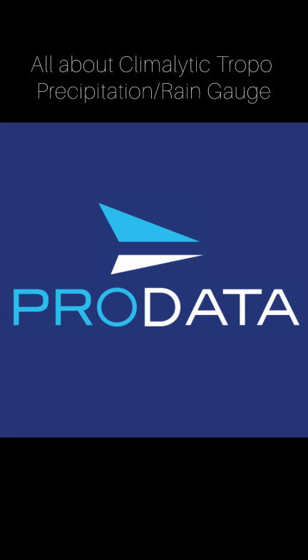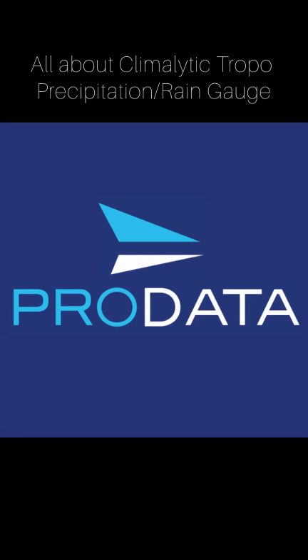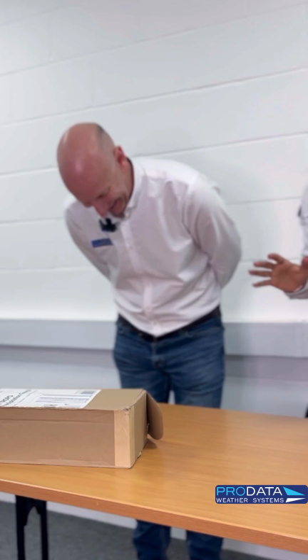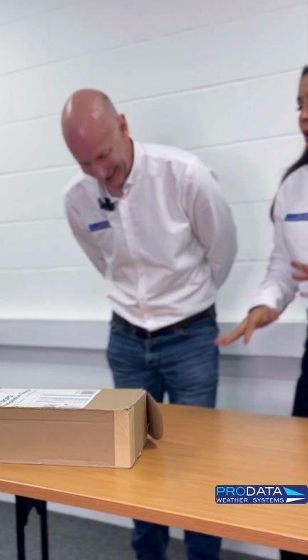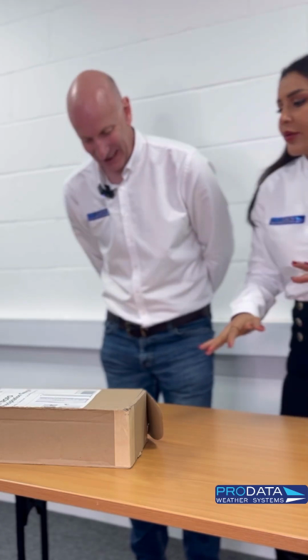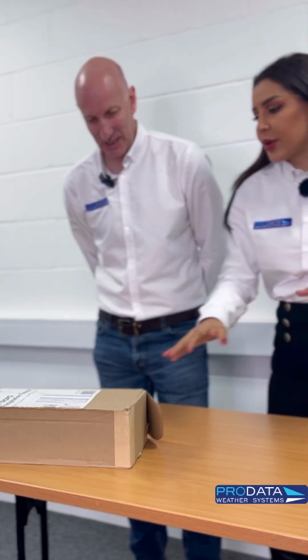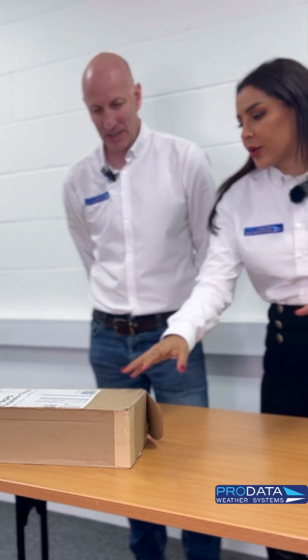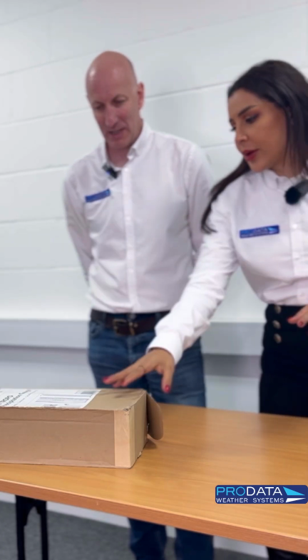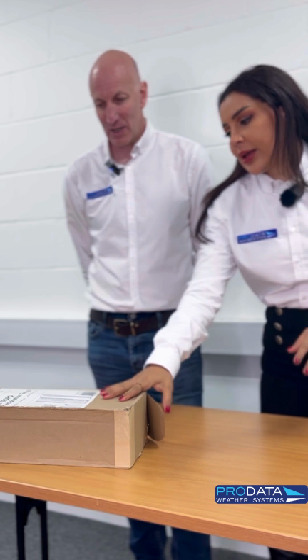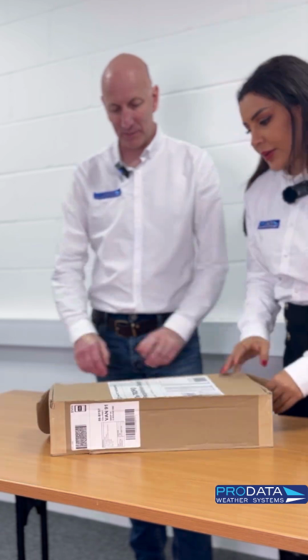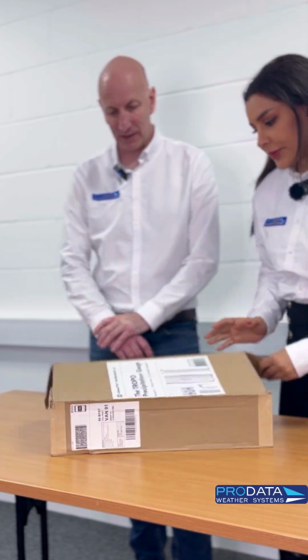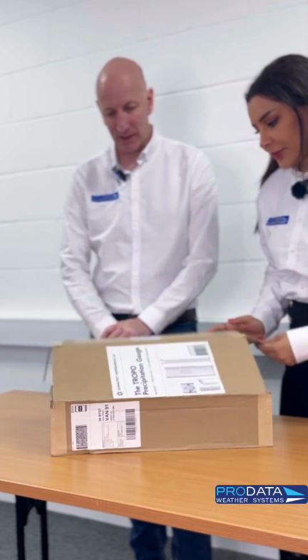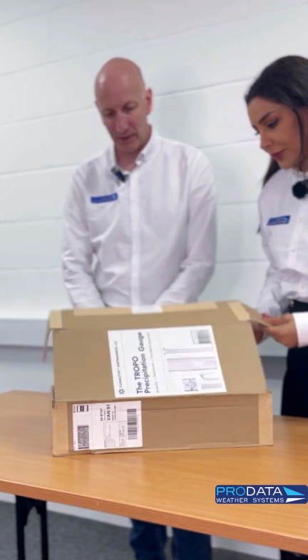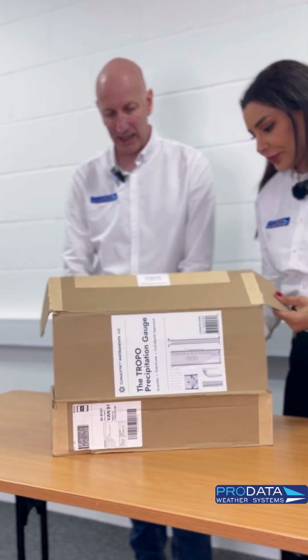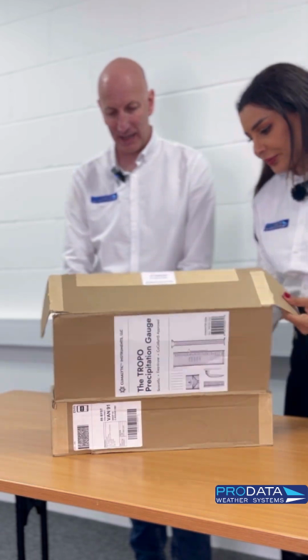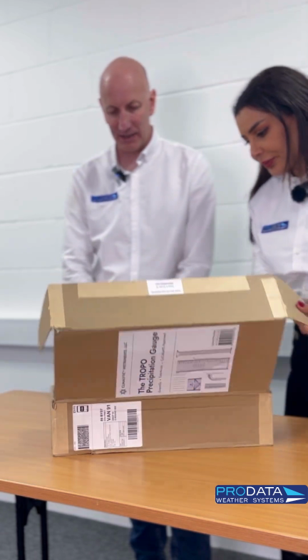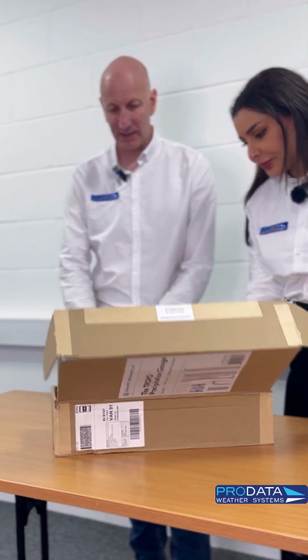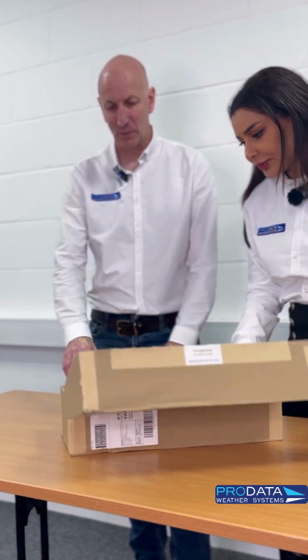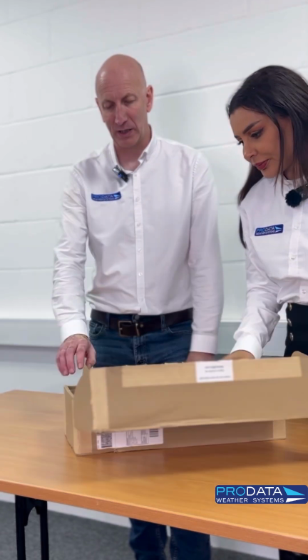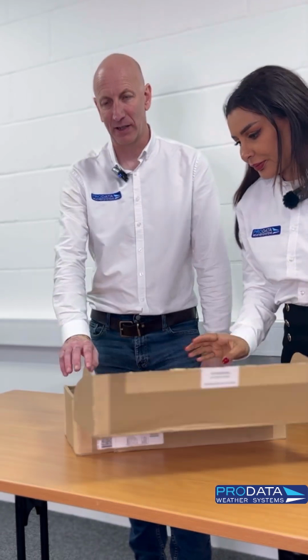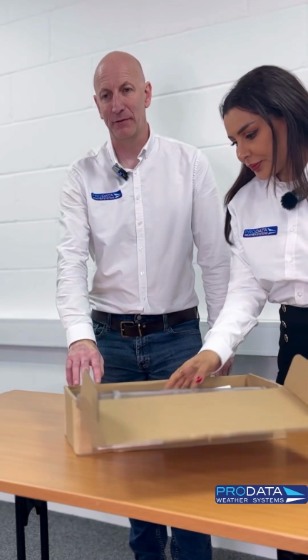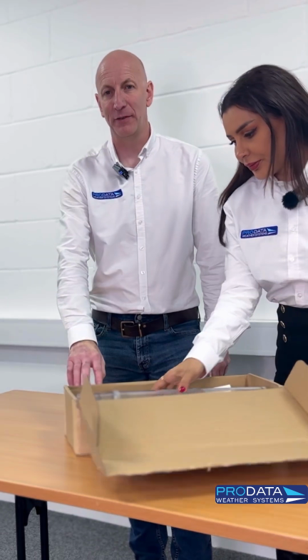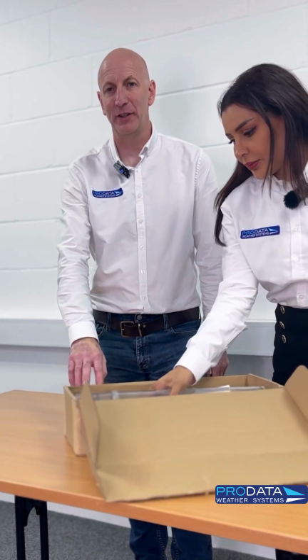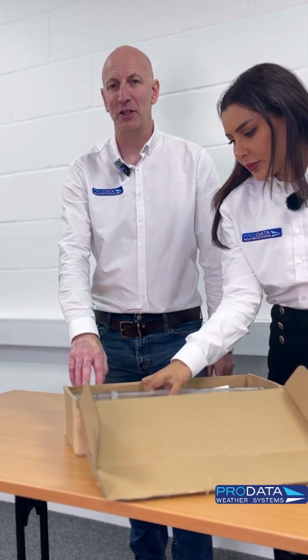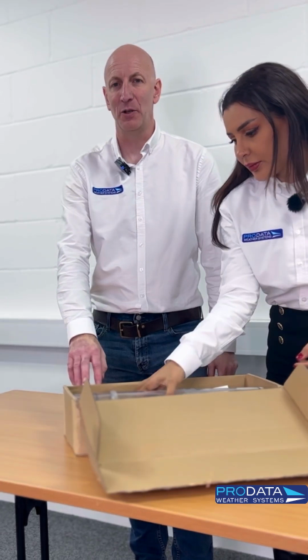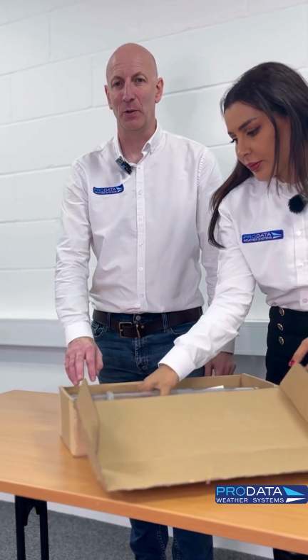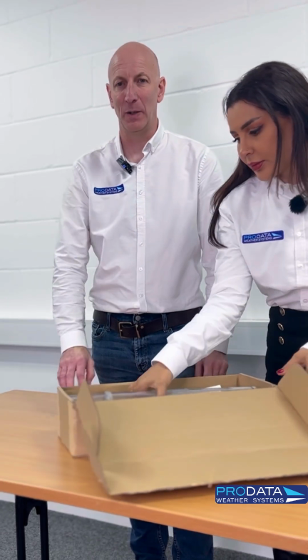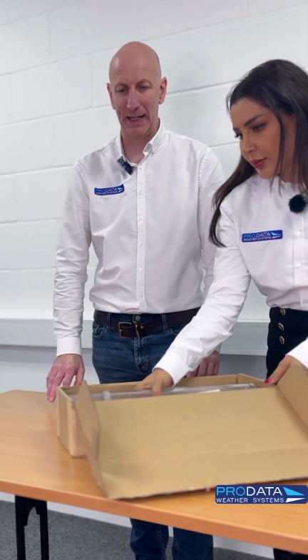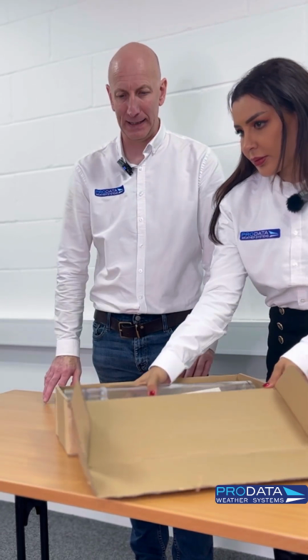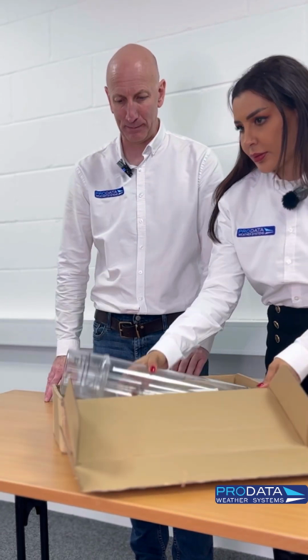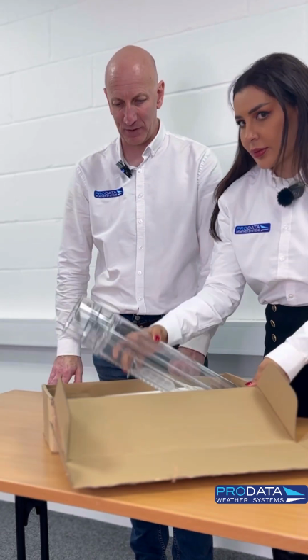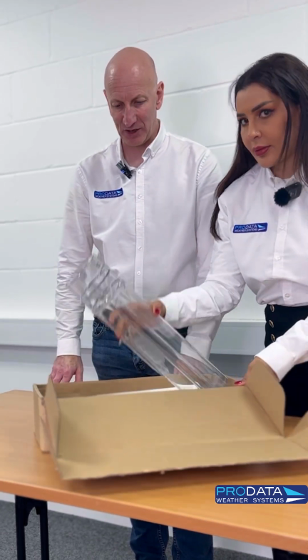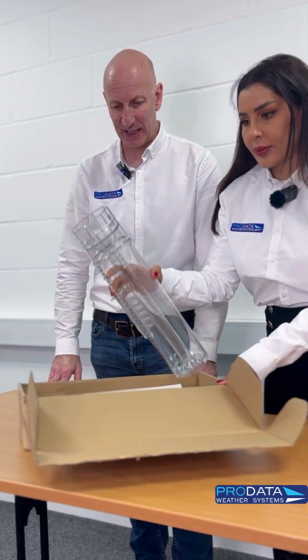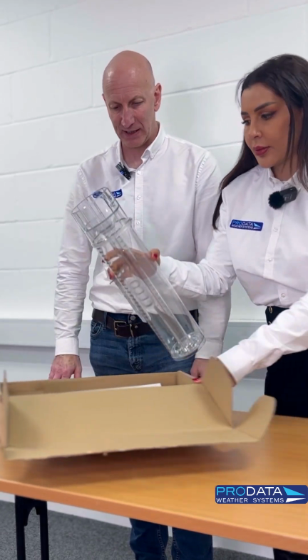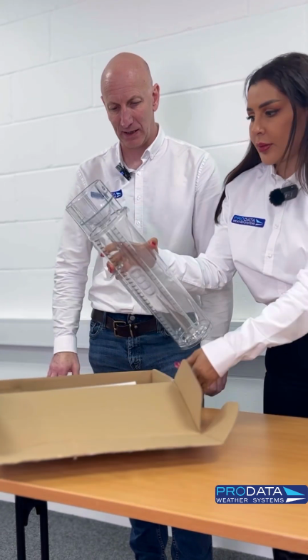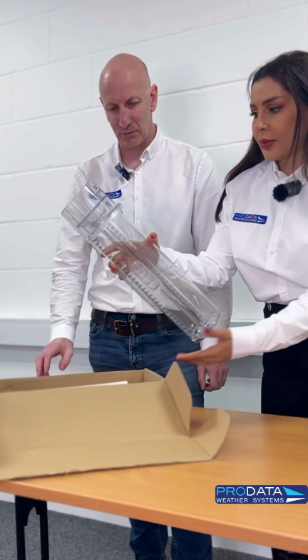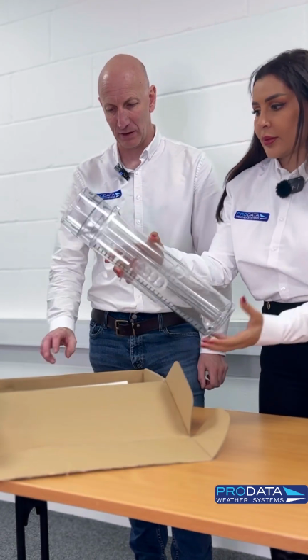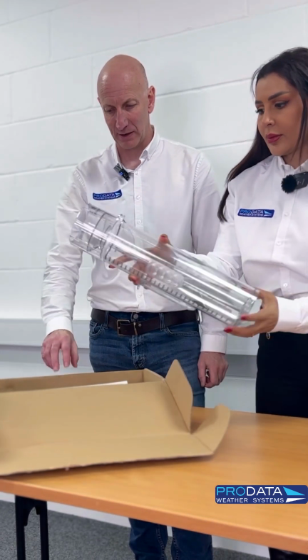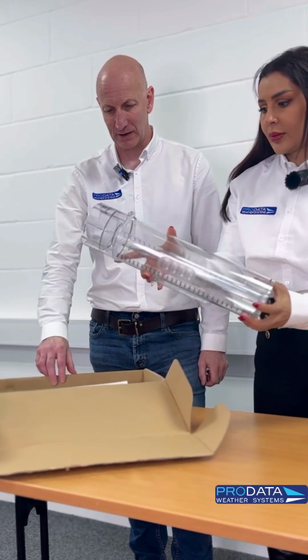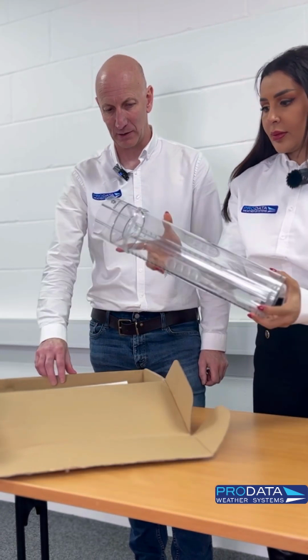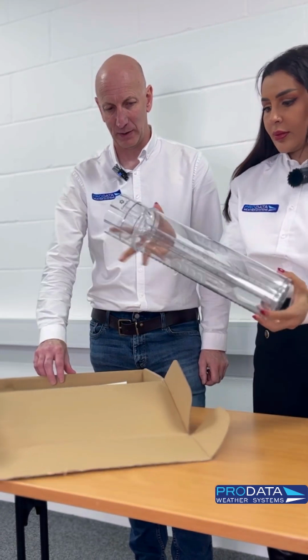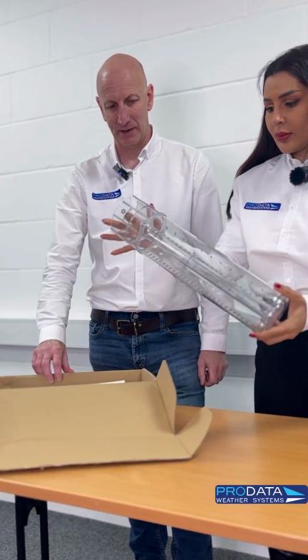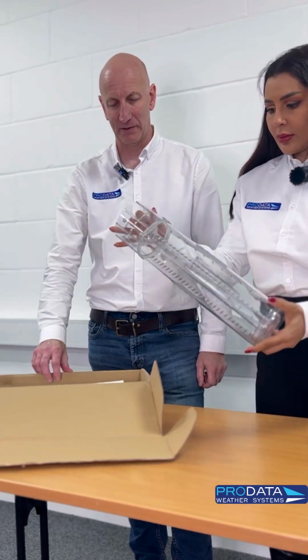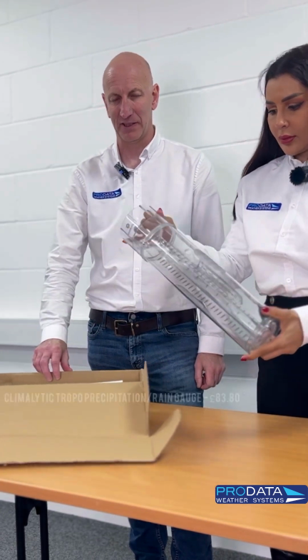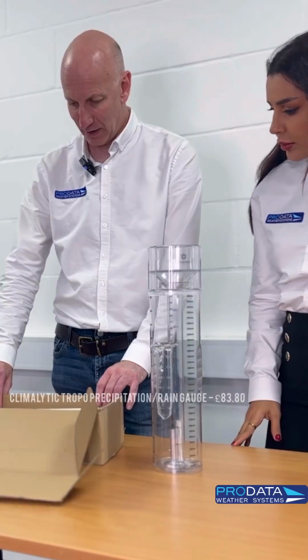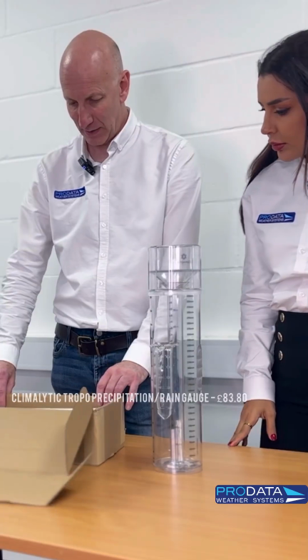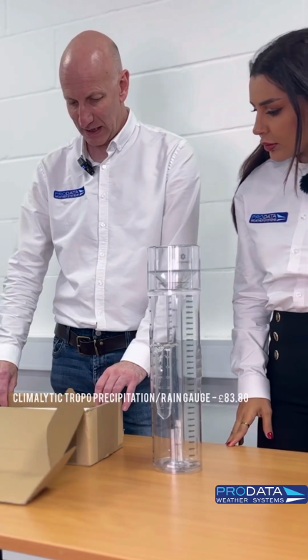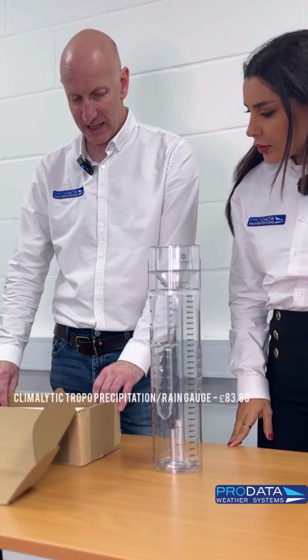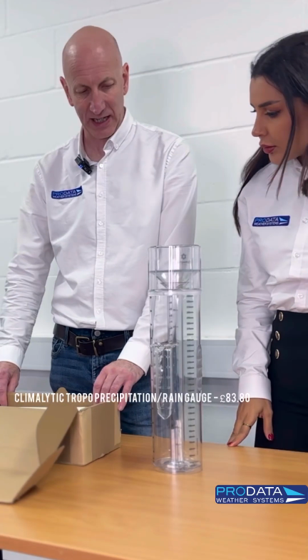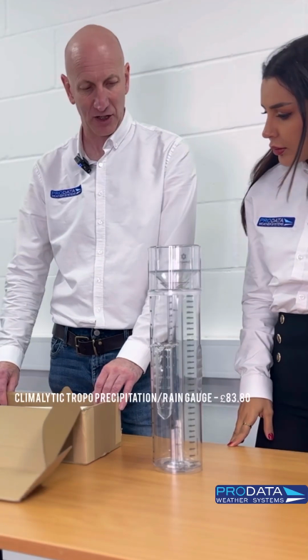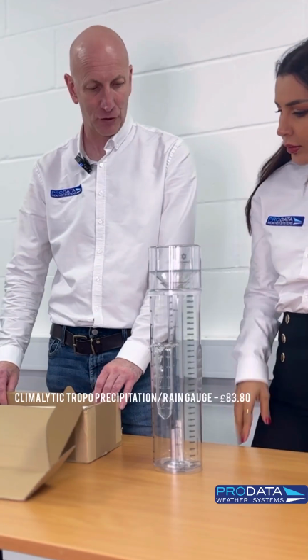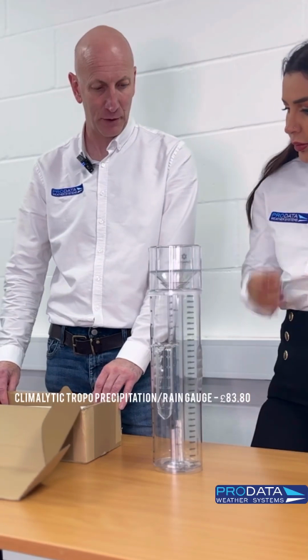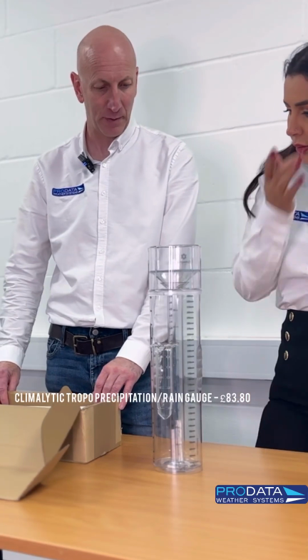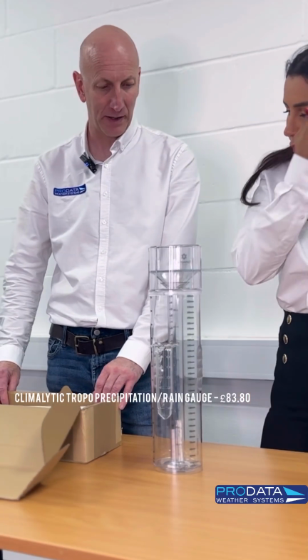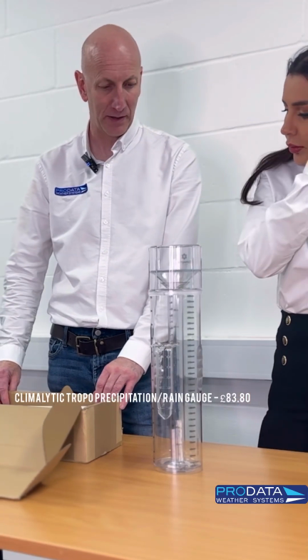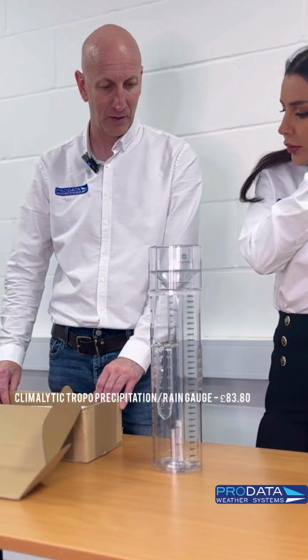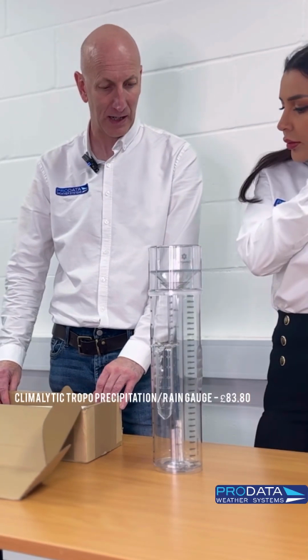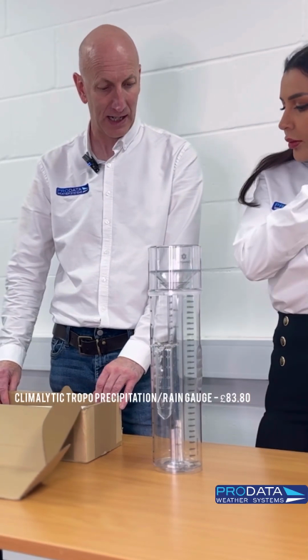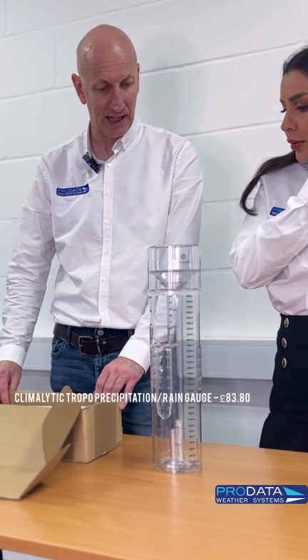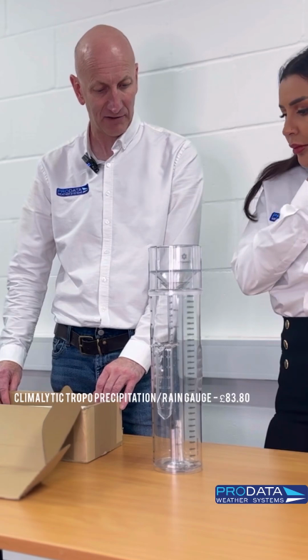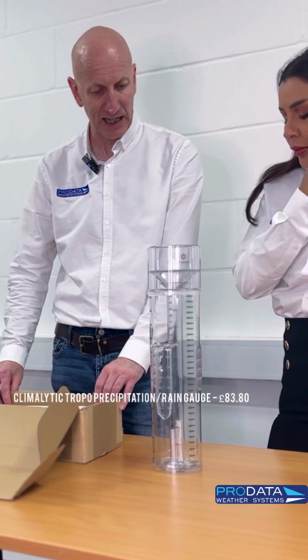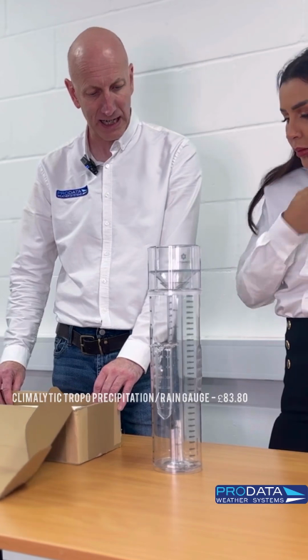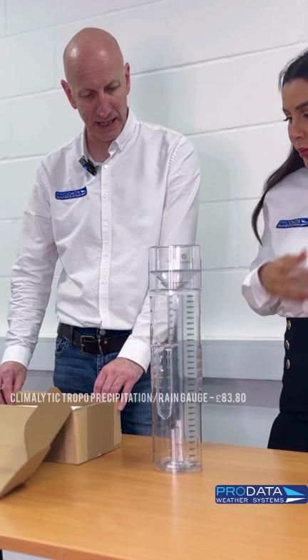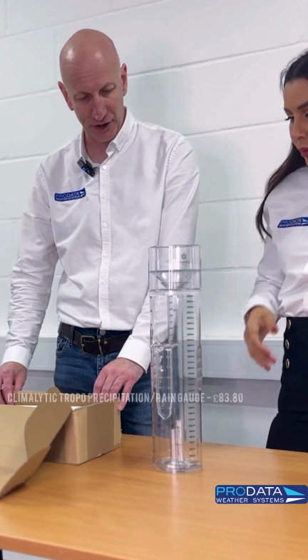What have we got here? This is one of the few stand-alone products that we do. It's the Klimalytic Tropo Rain Gauge.